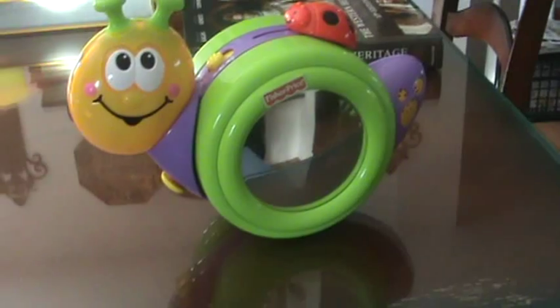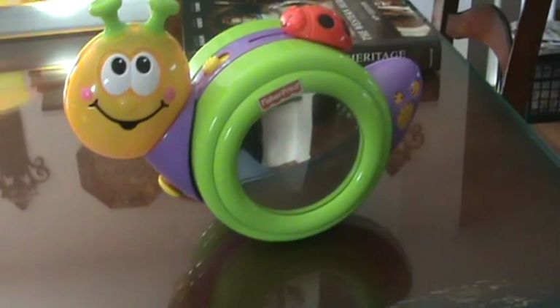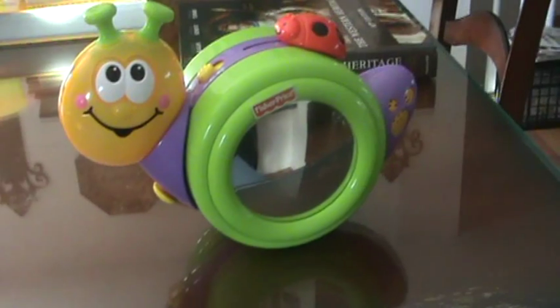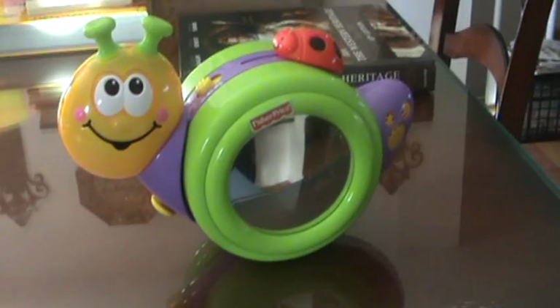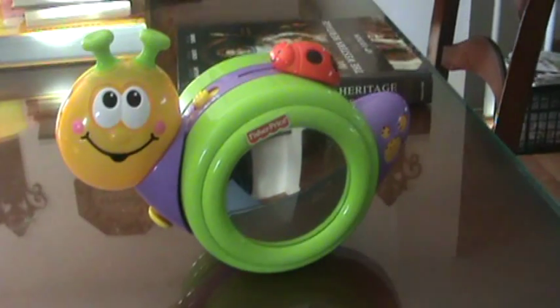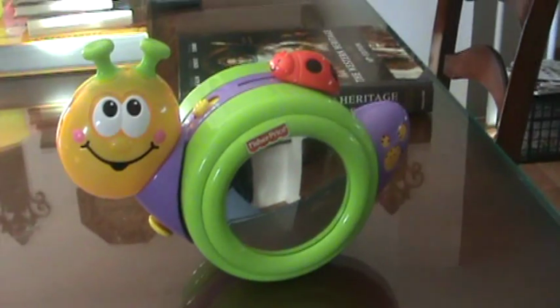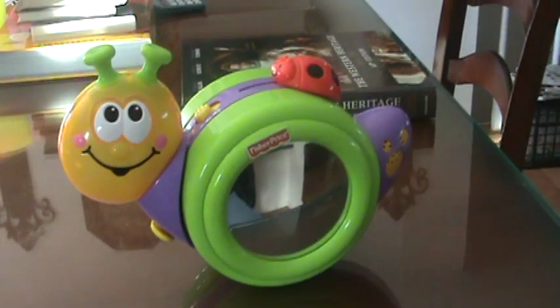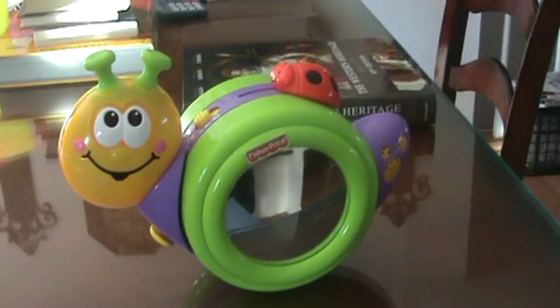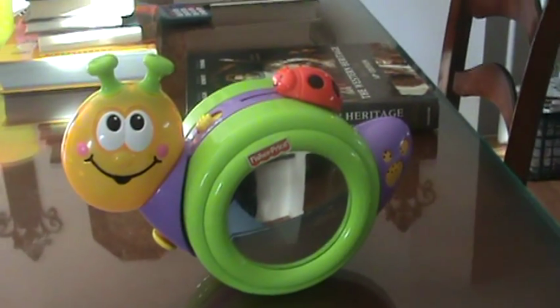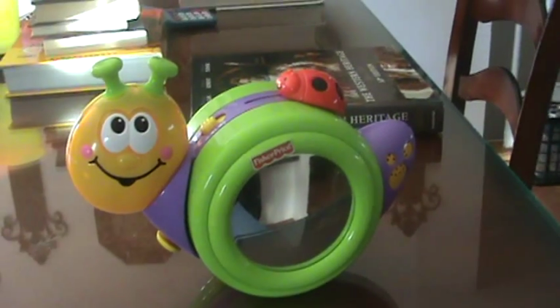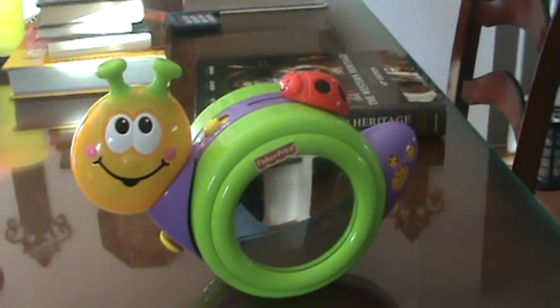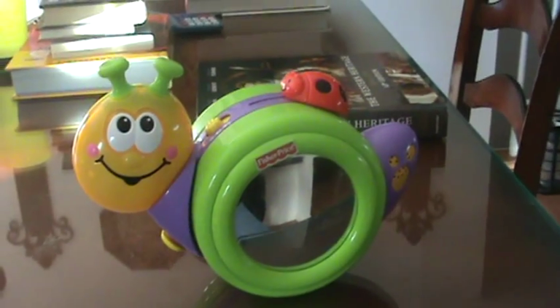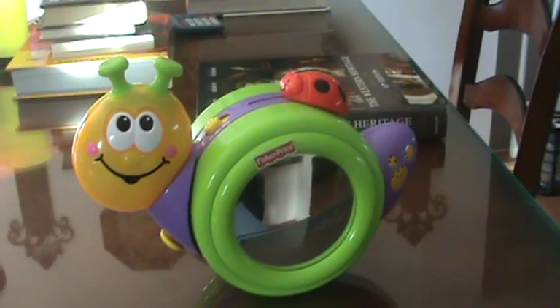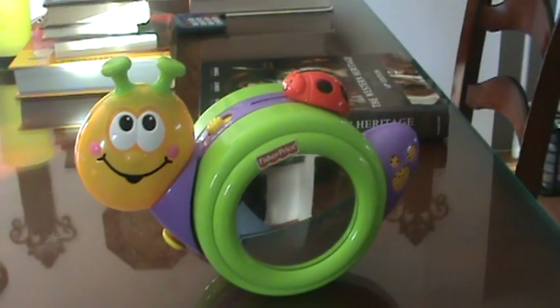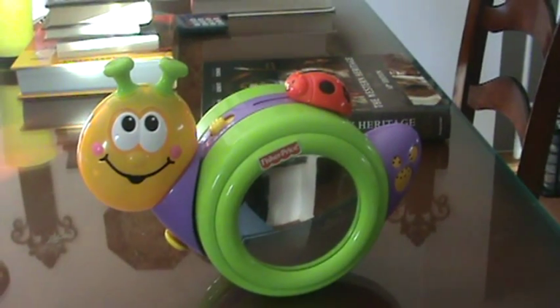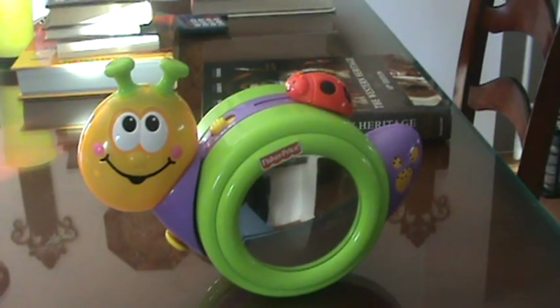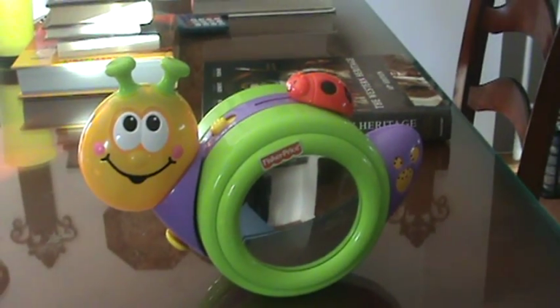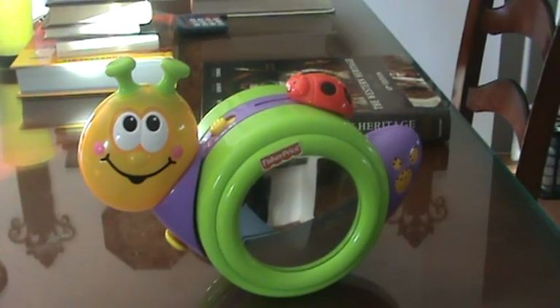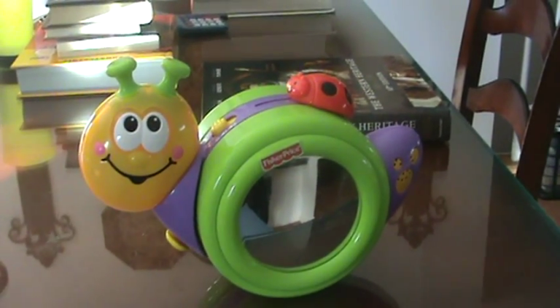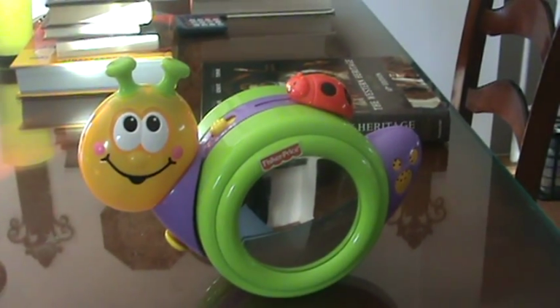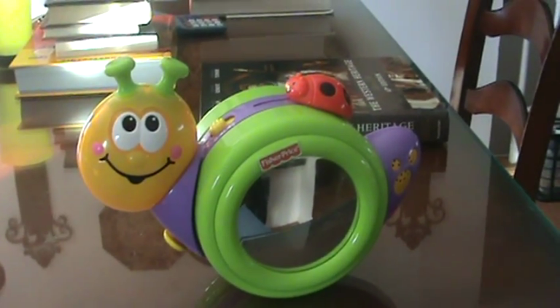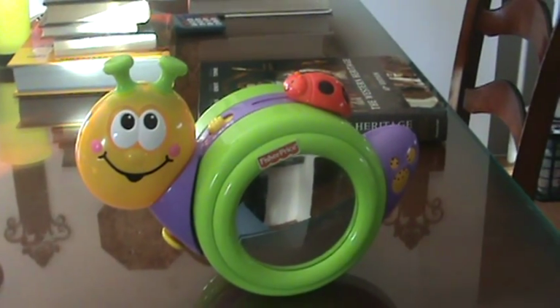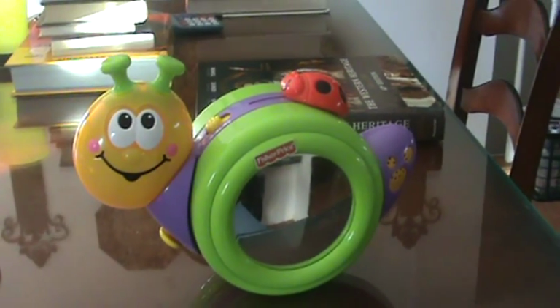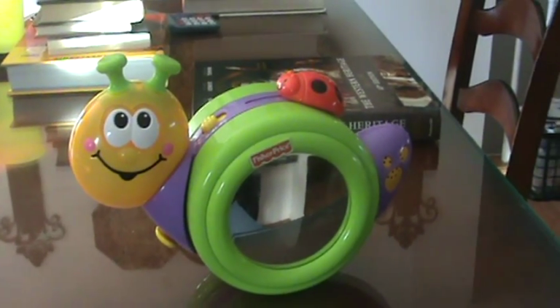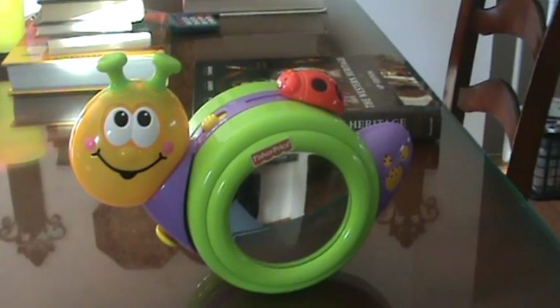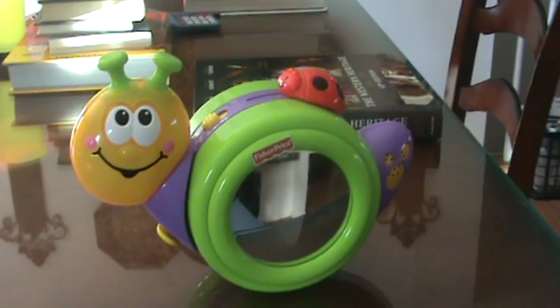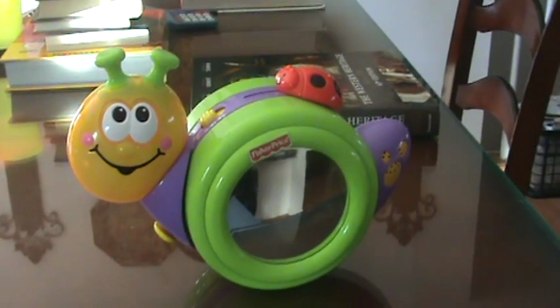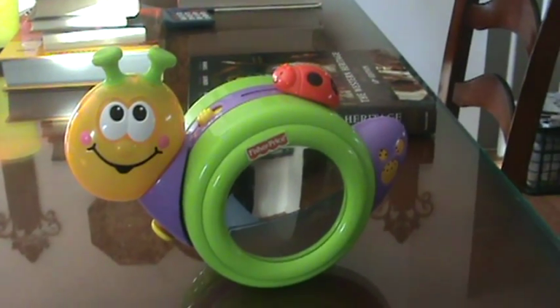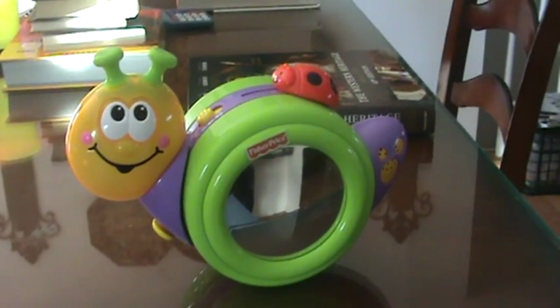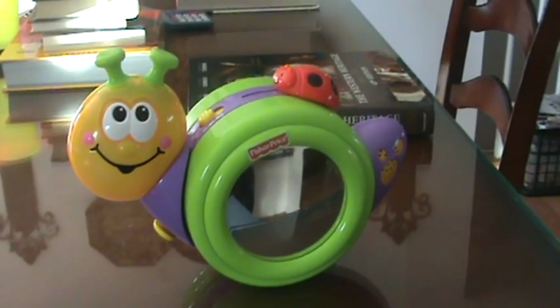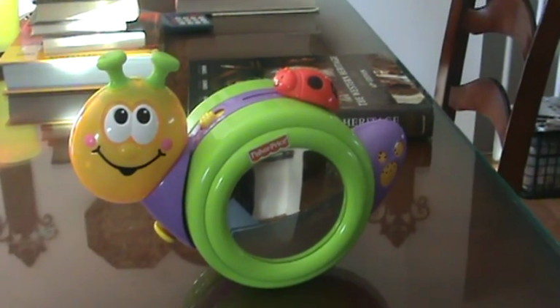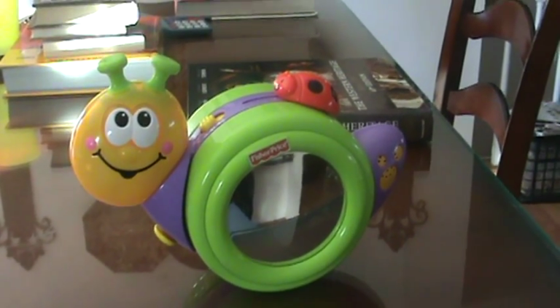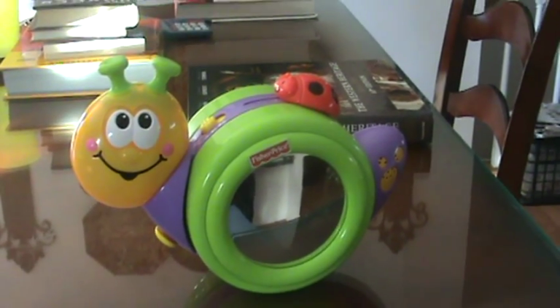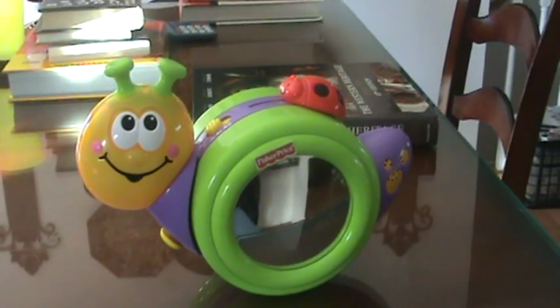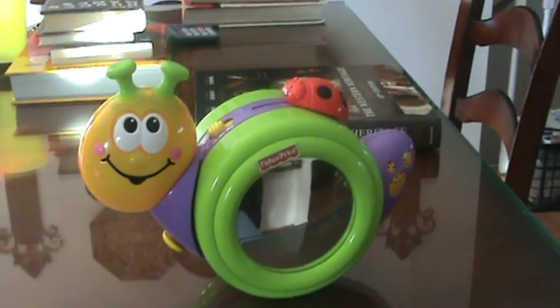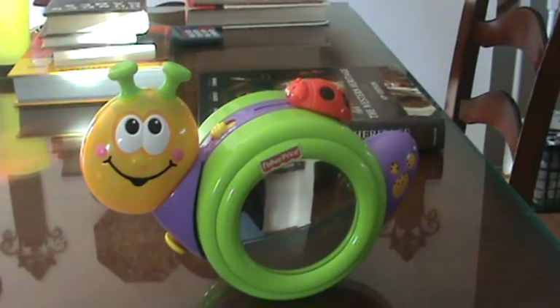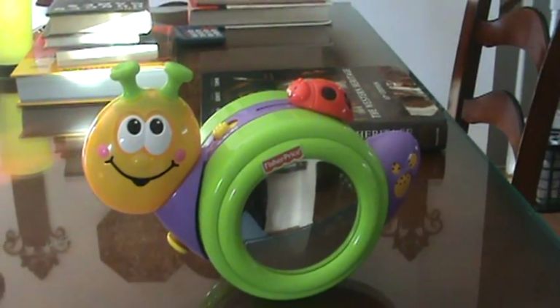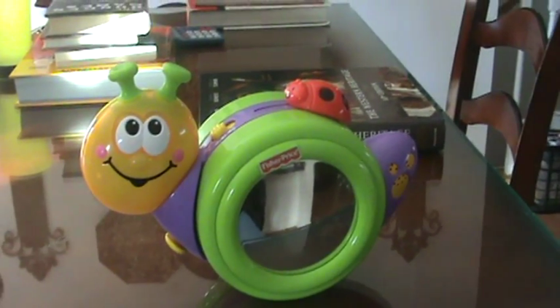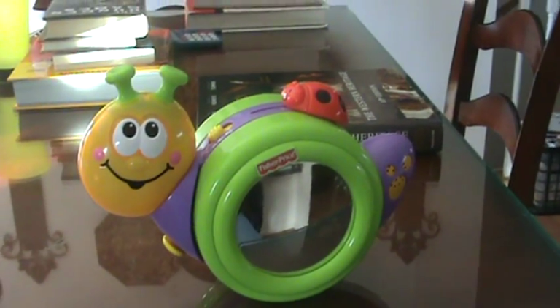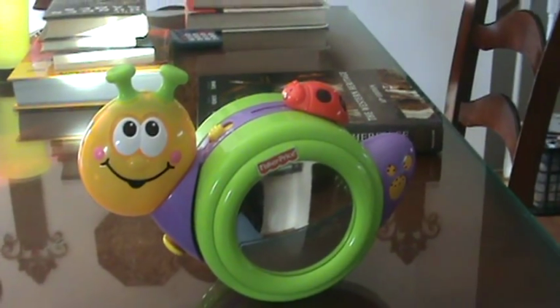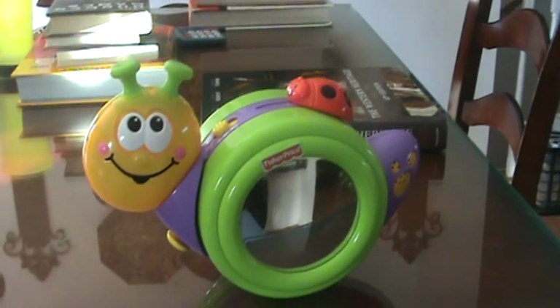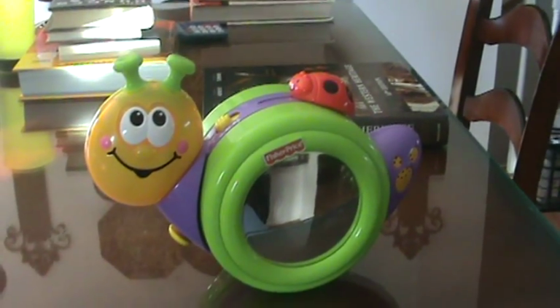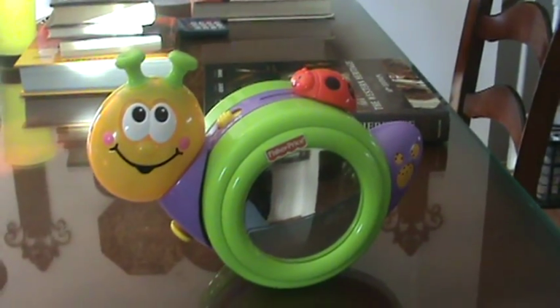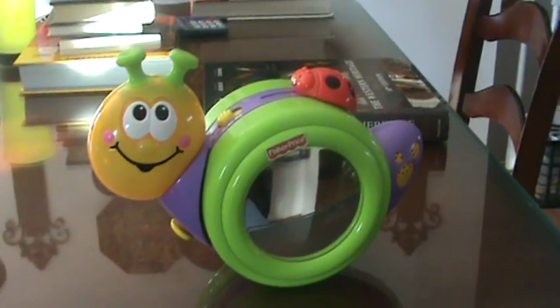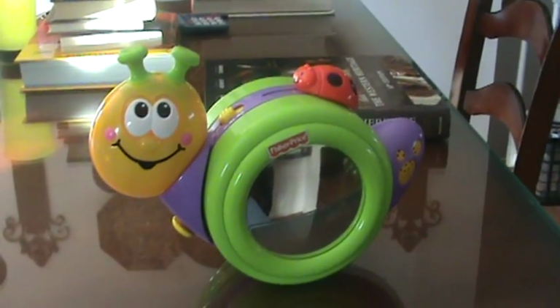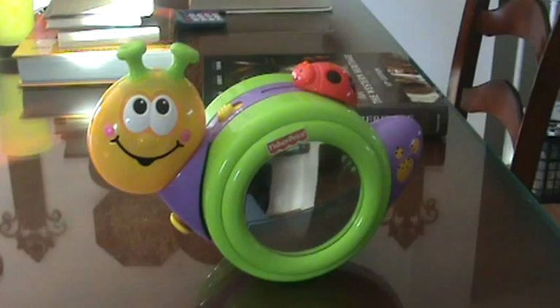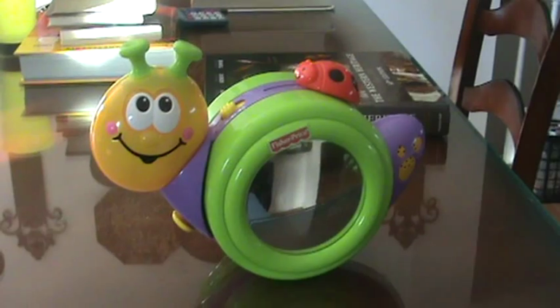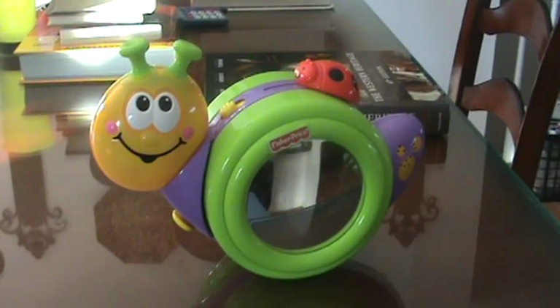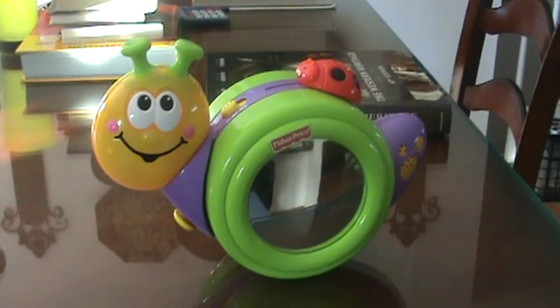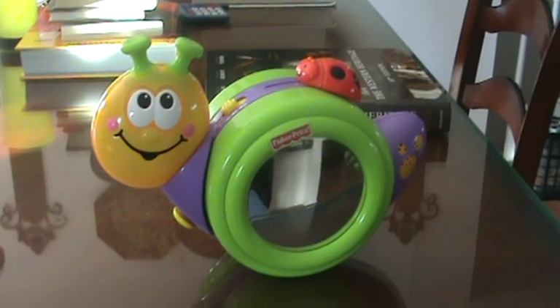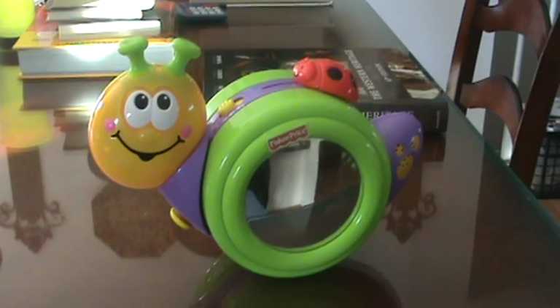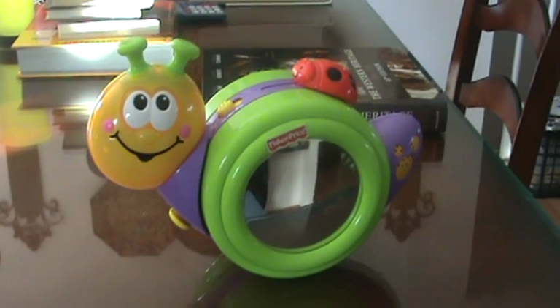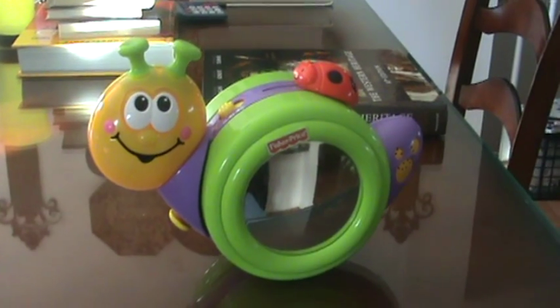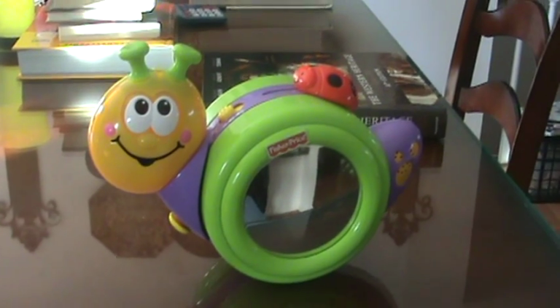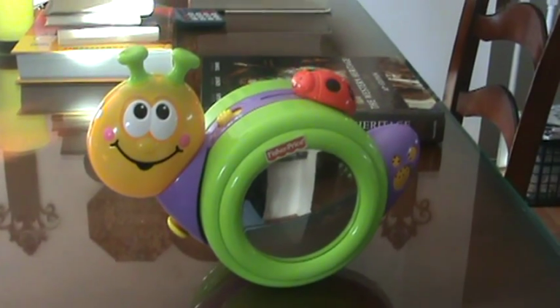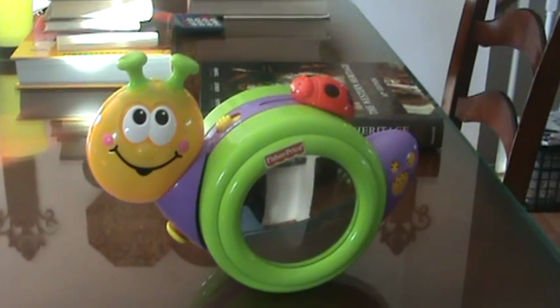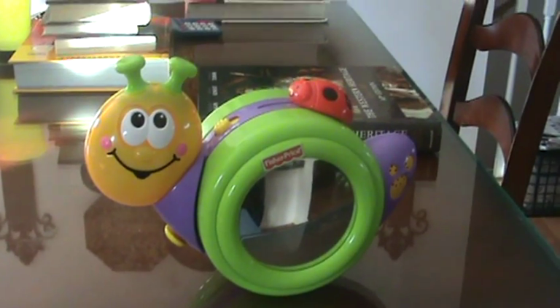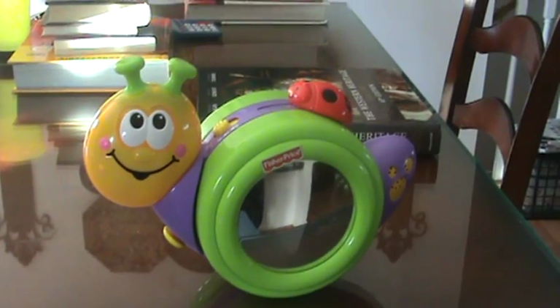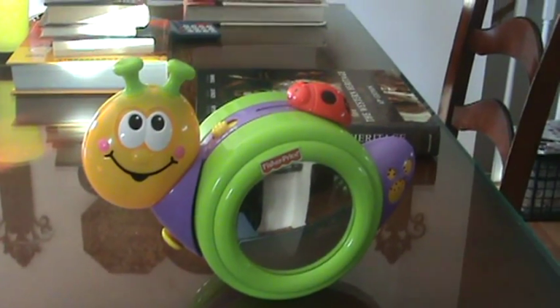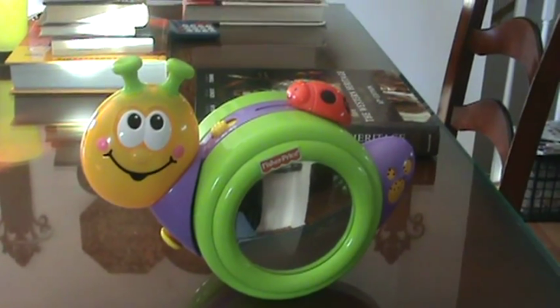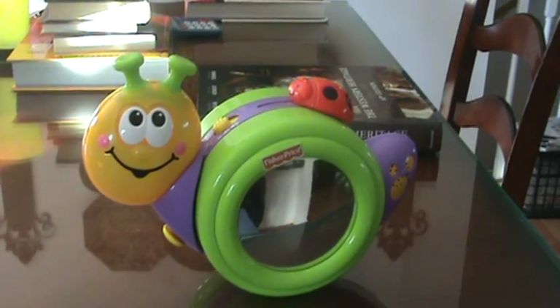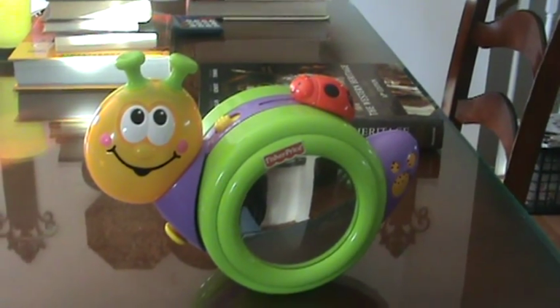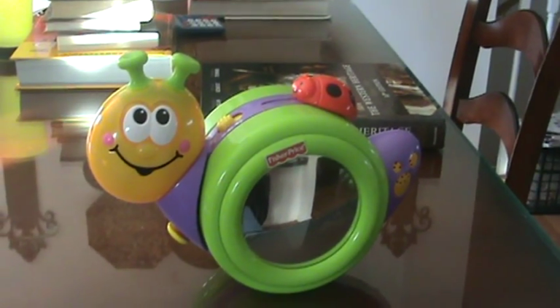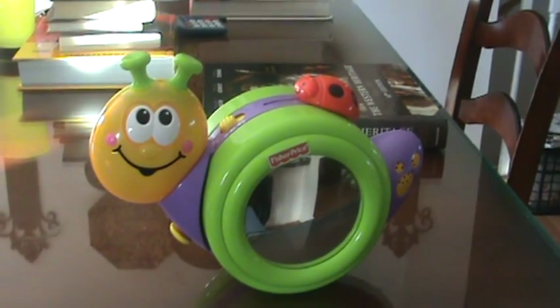So this is Bella's snail toy, and when we put it on her tray, I'll show you what she does.